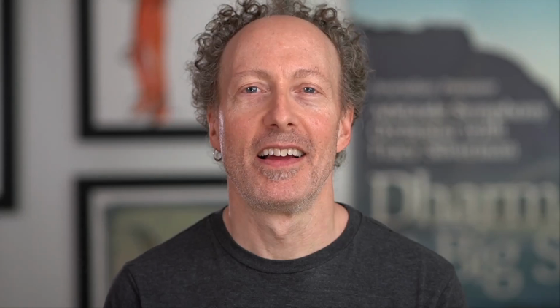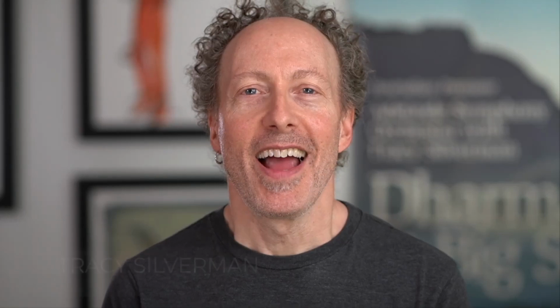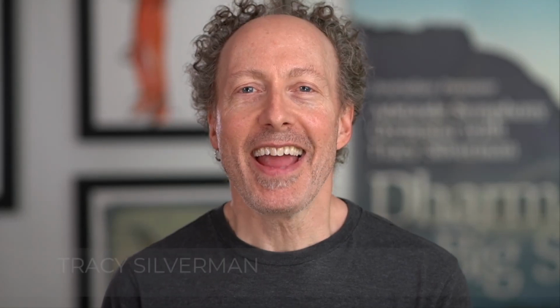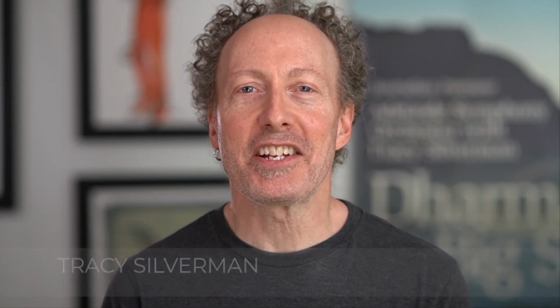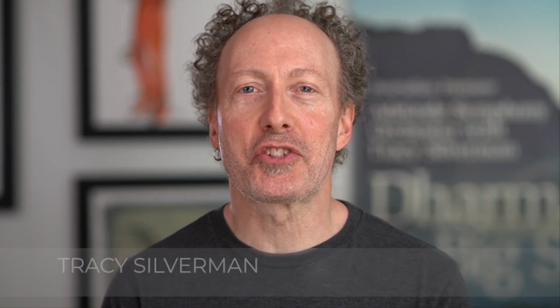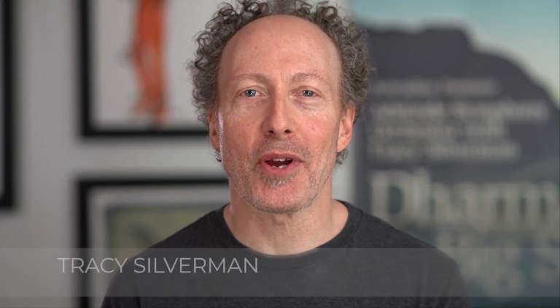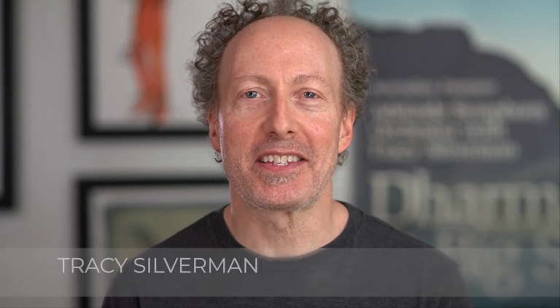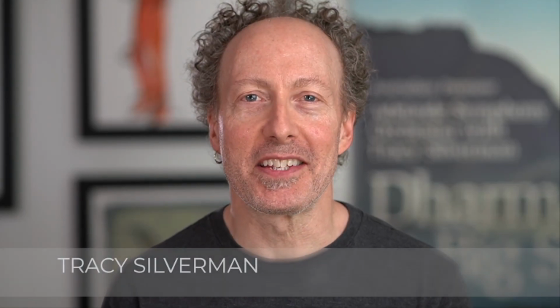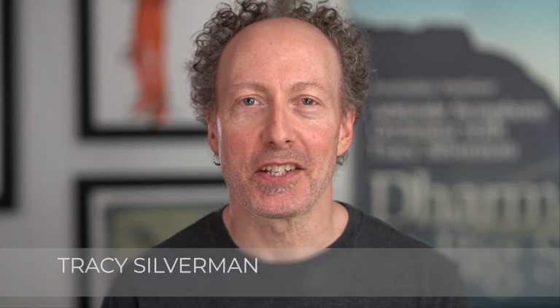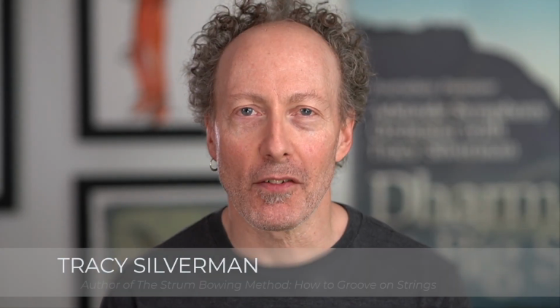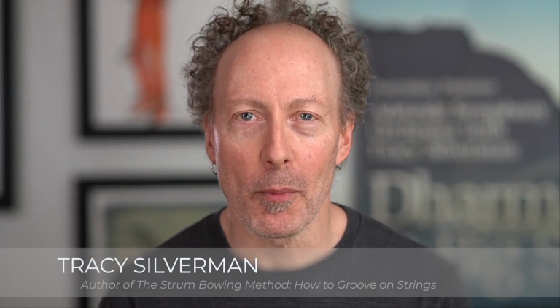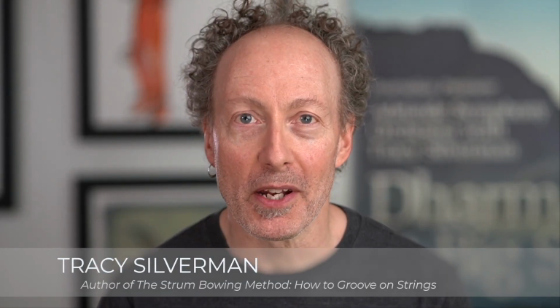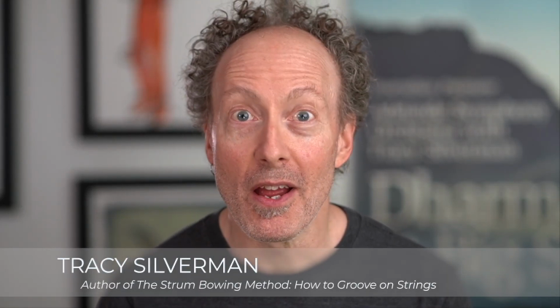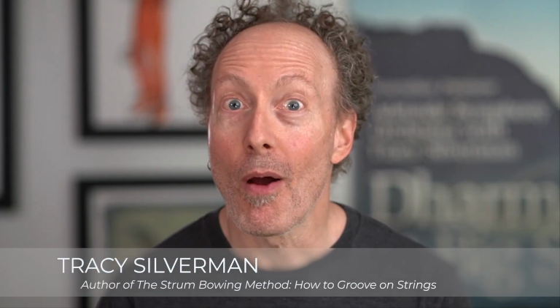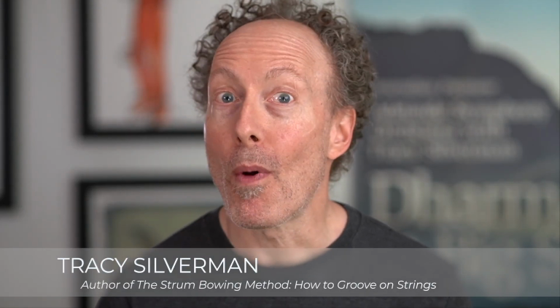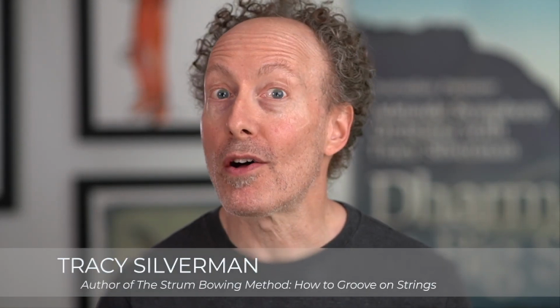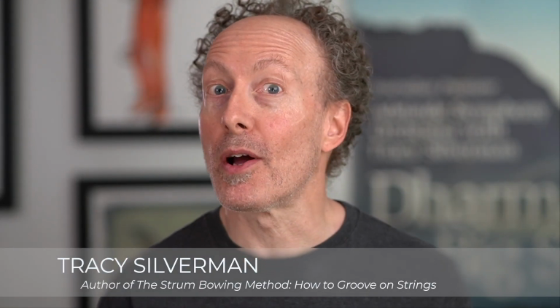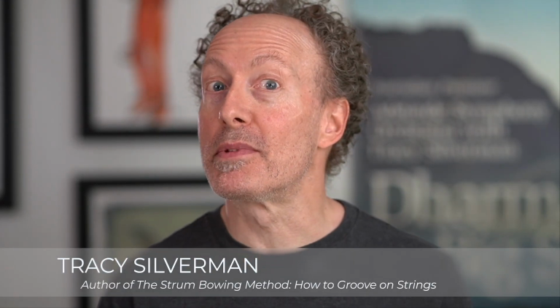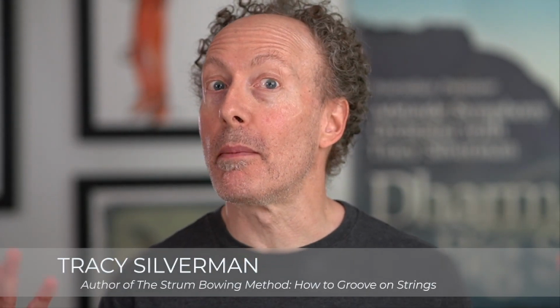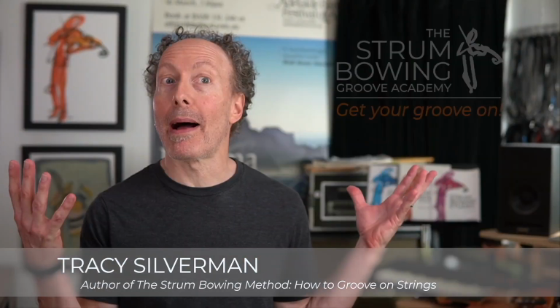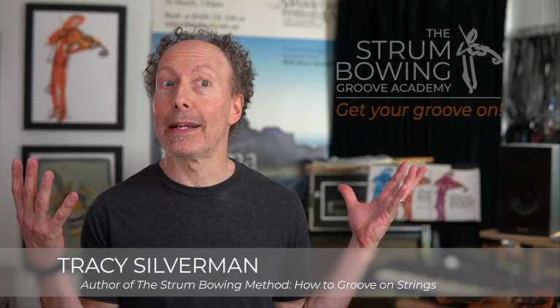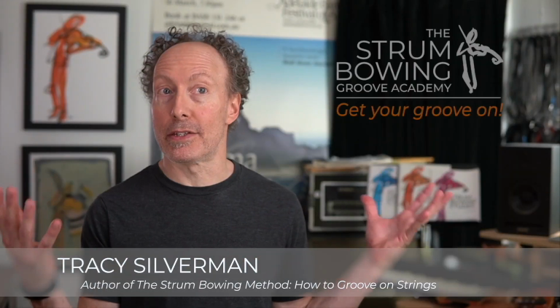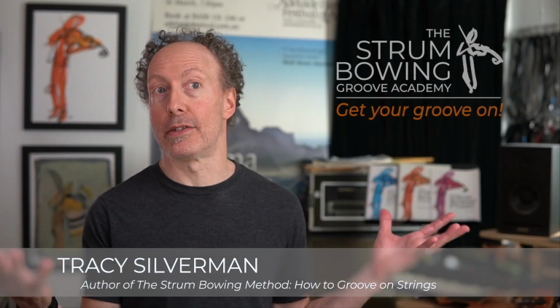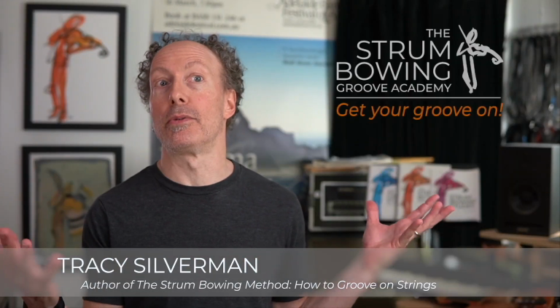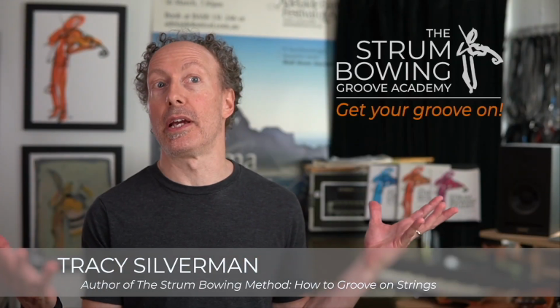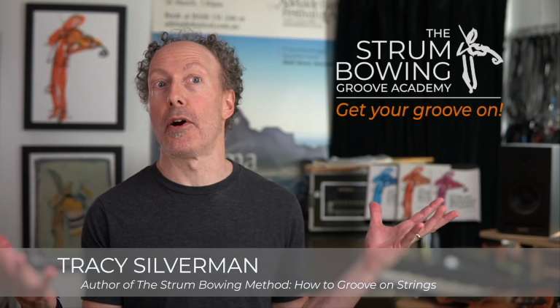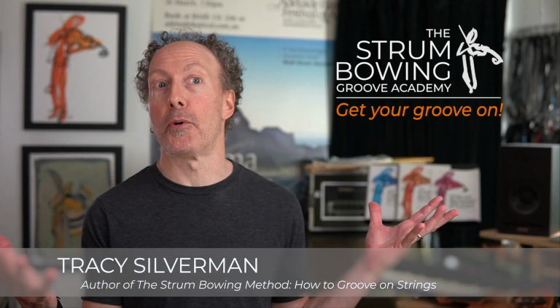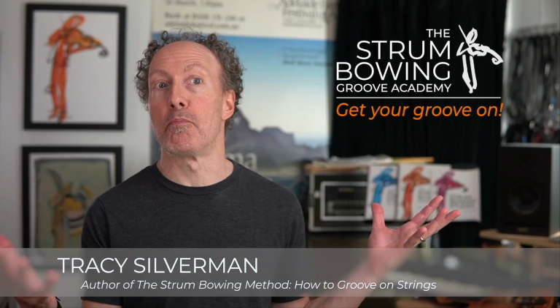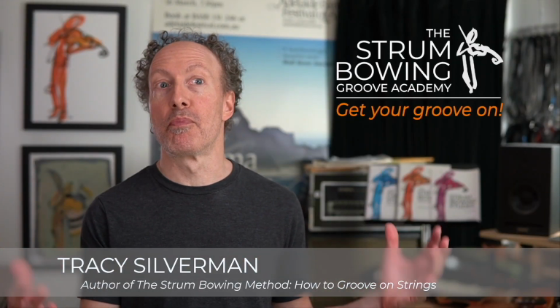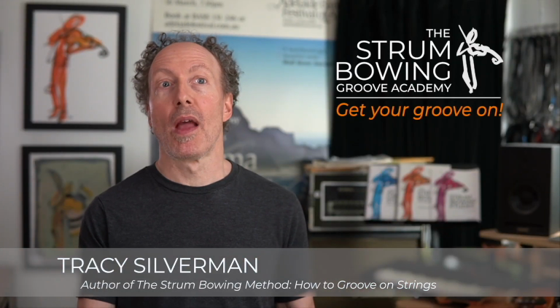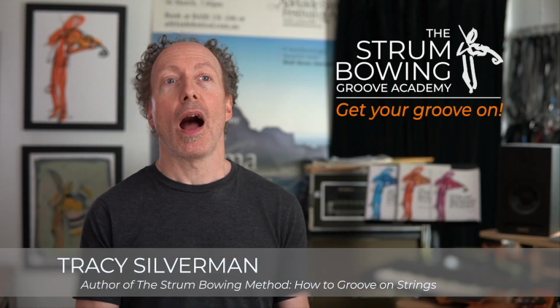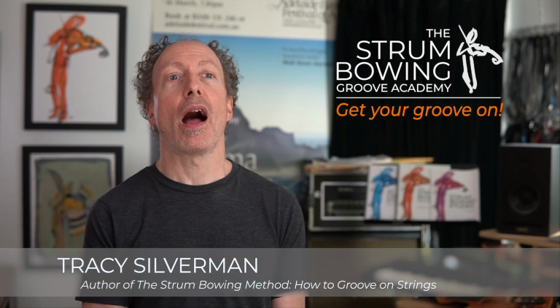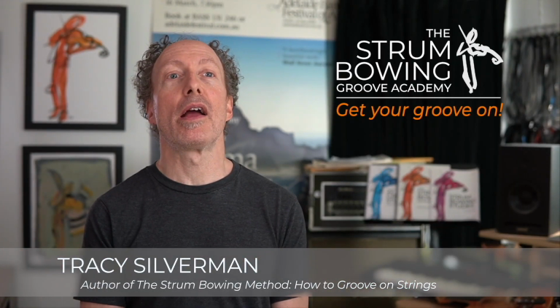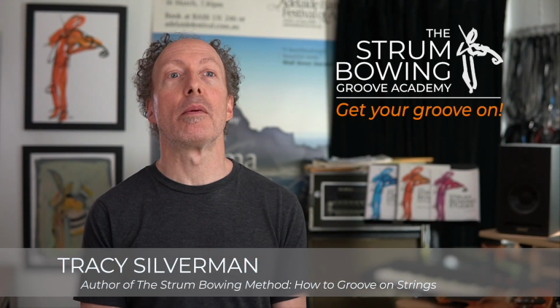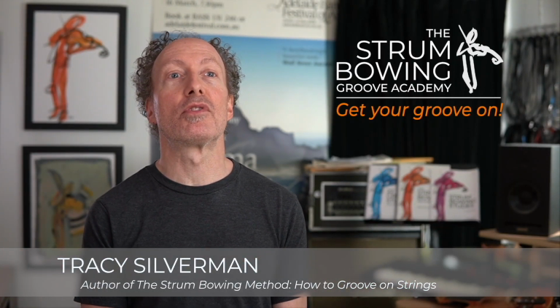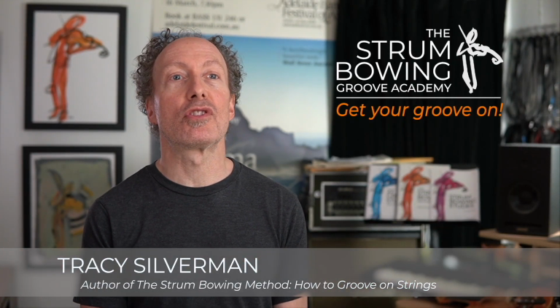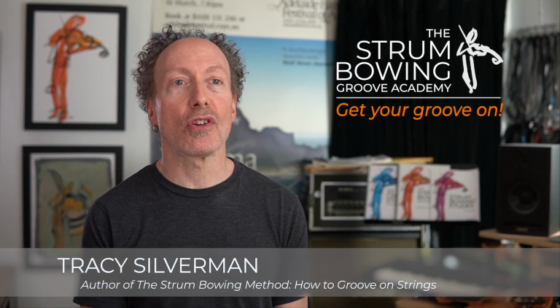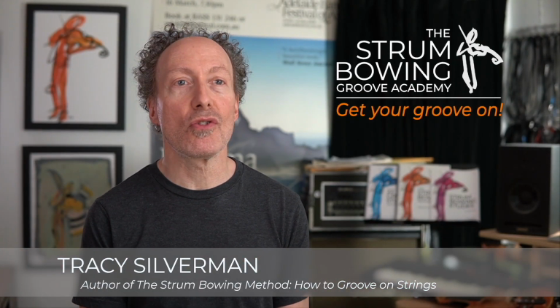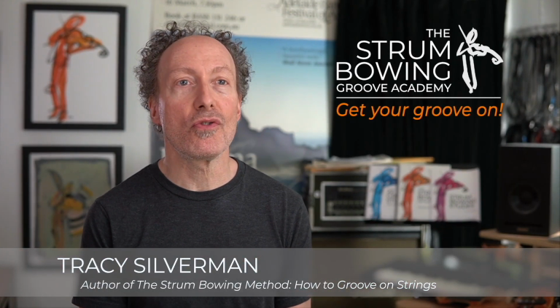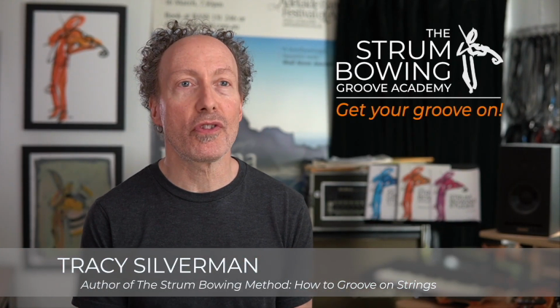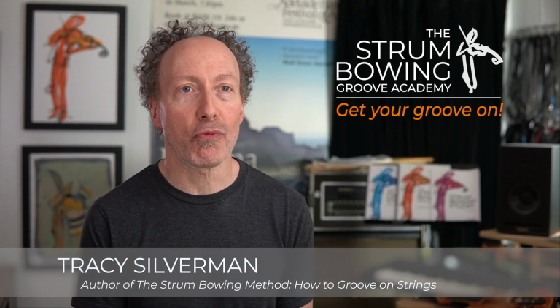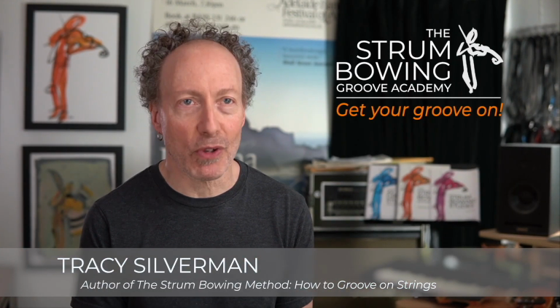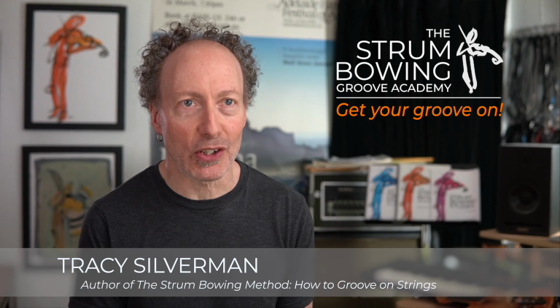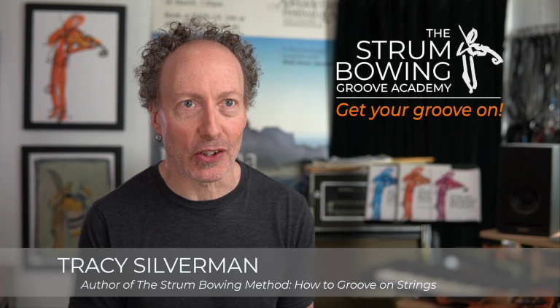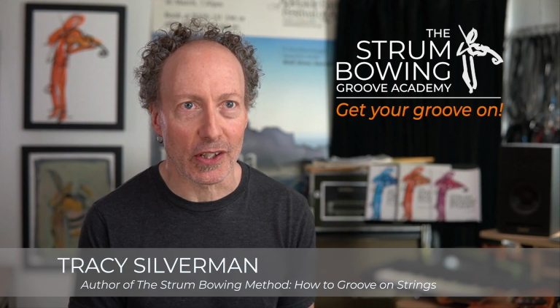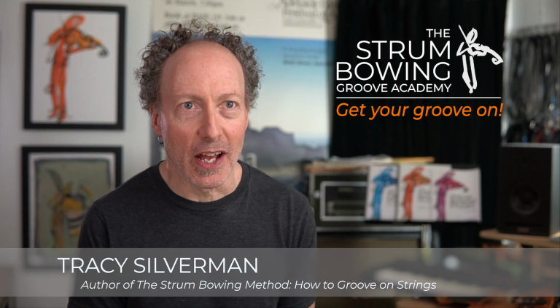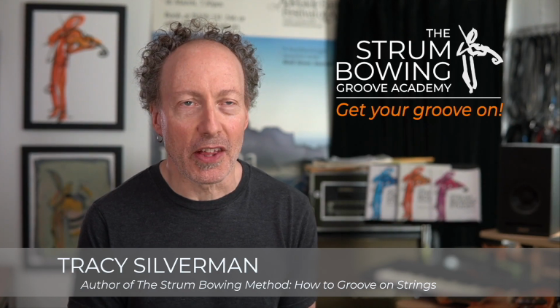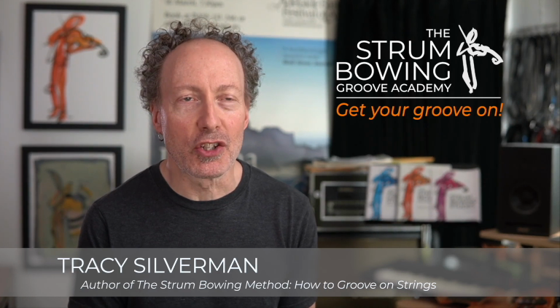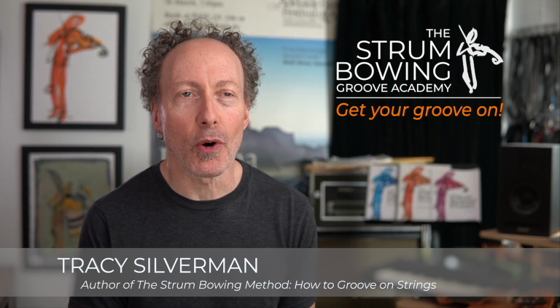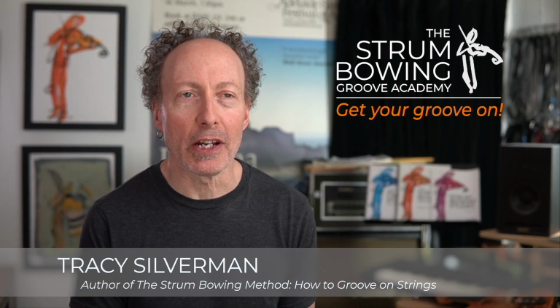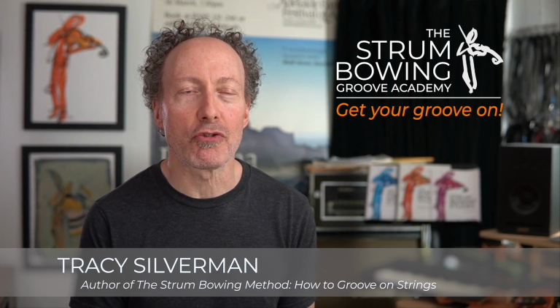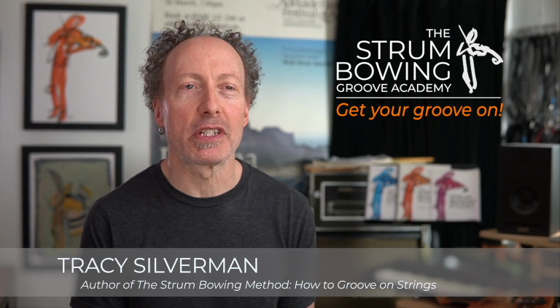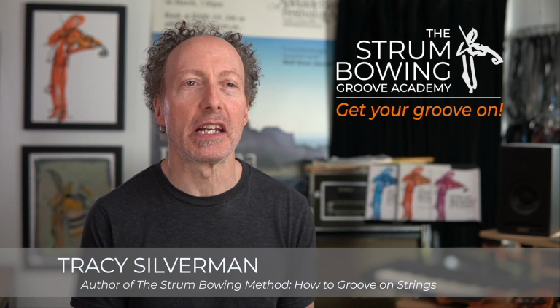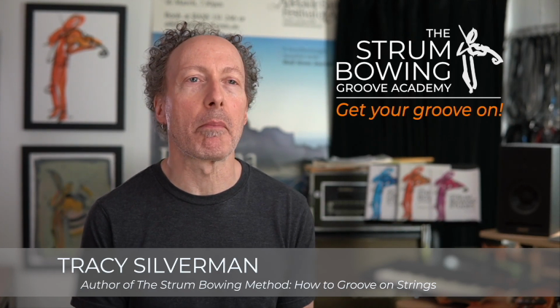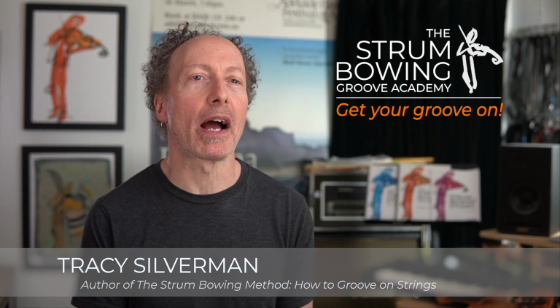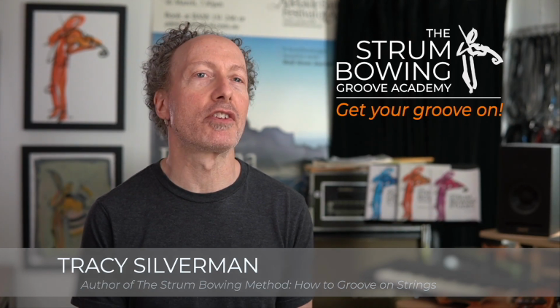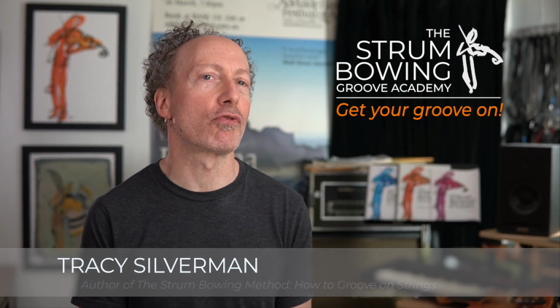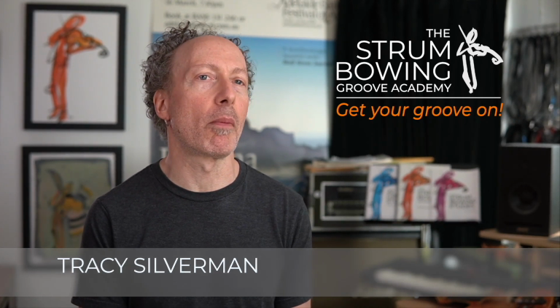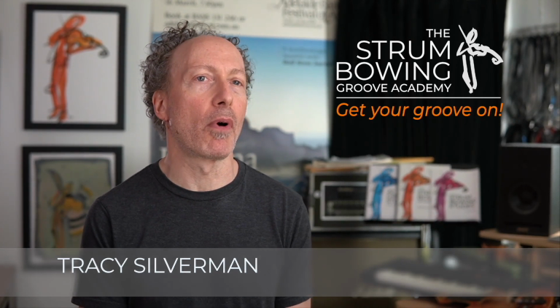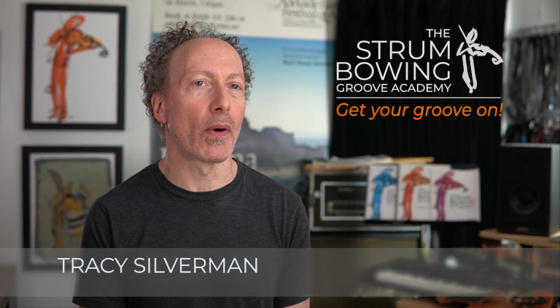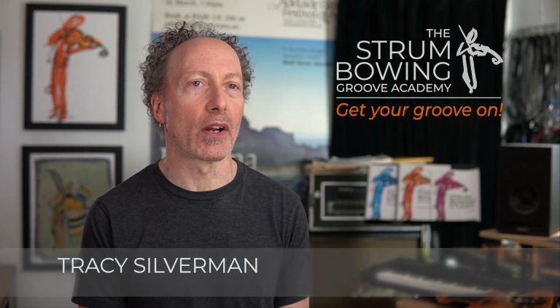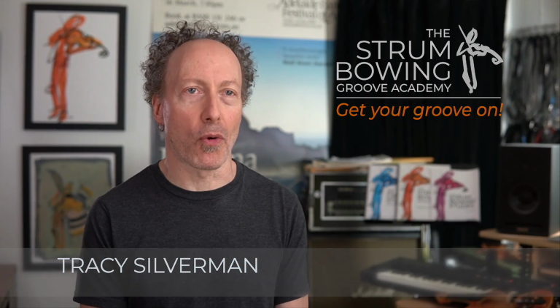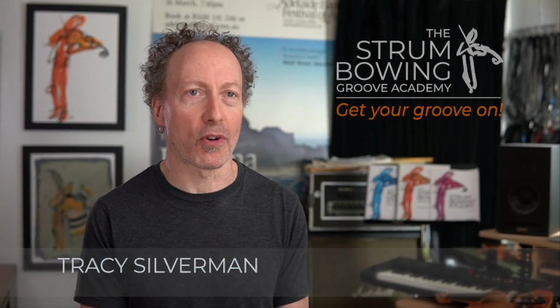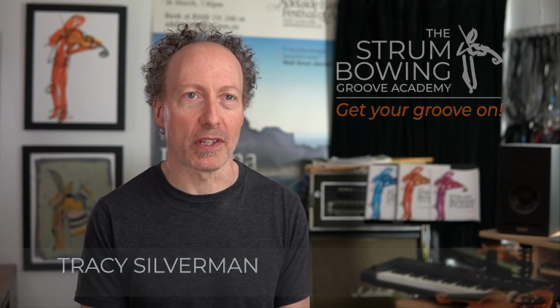Hey, it's Tracy Silverman. Welcome to my studio. I am so thrilled that you are interested in my stromboing courses.